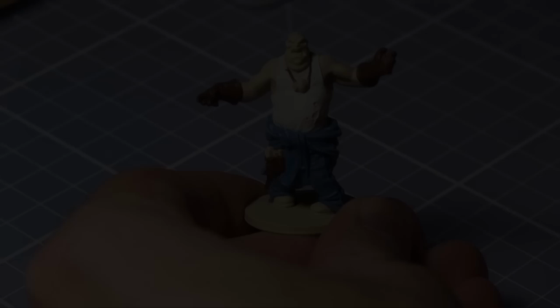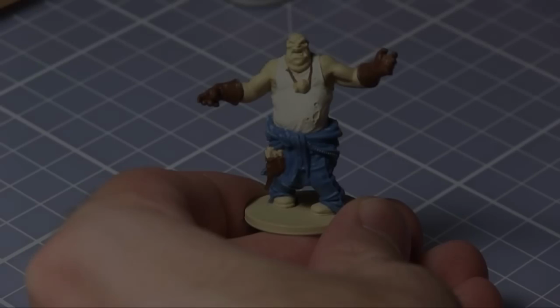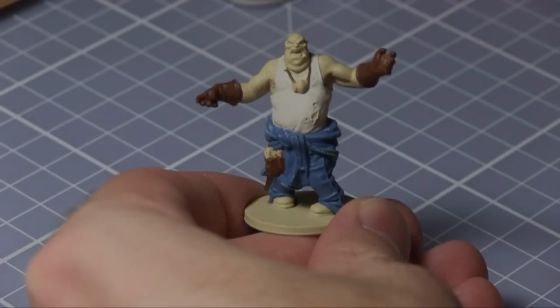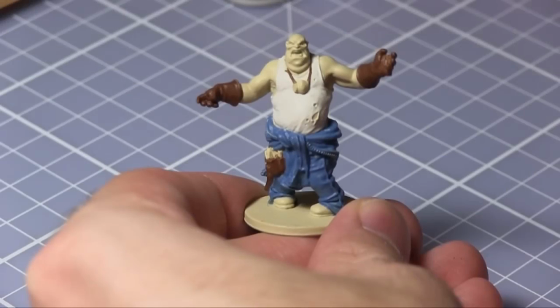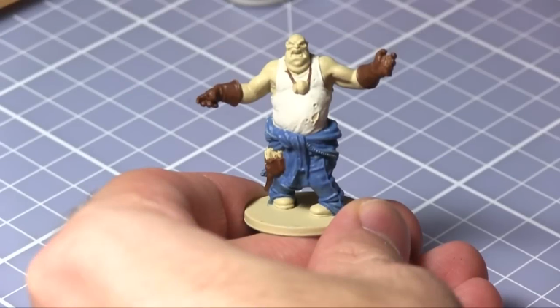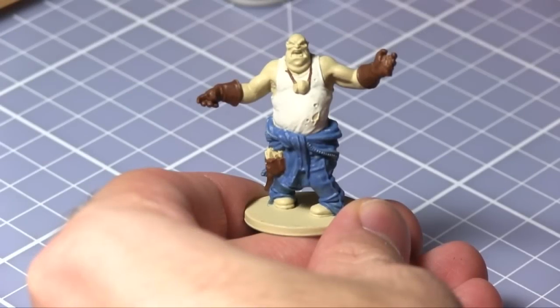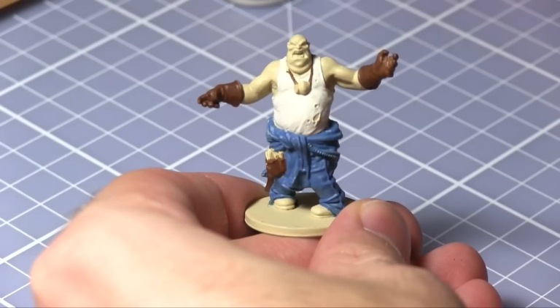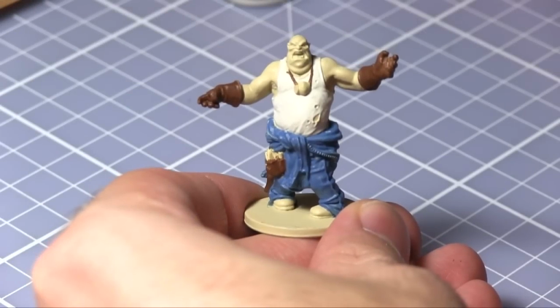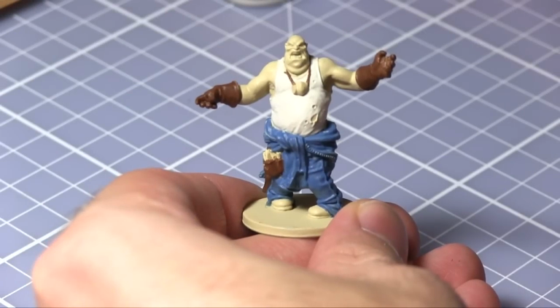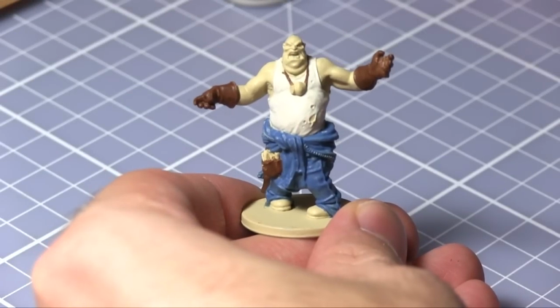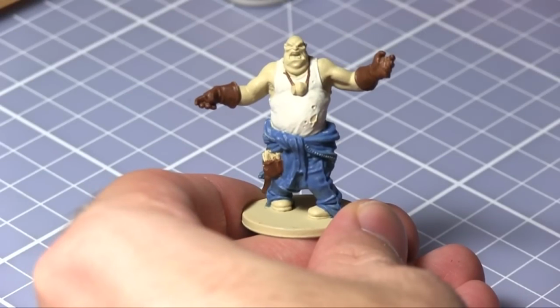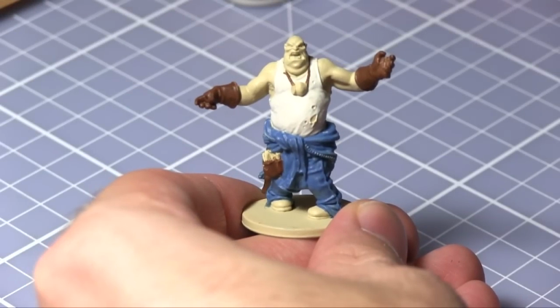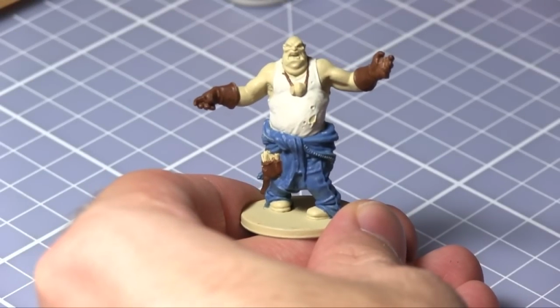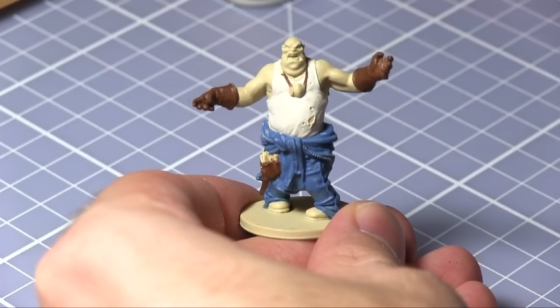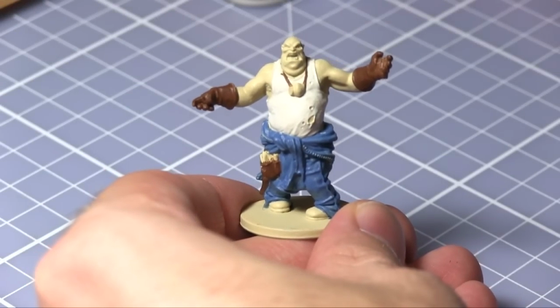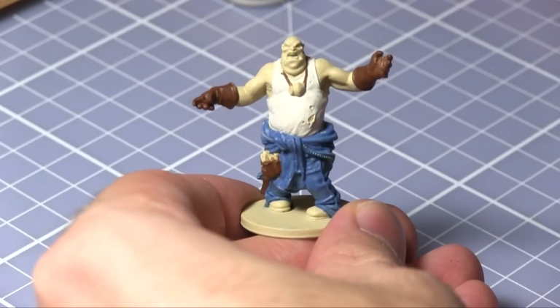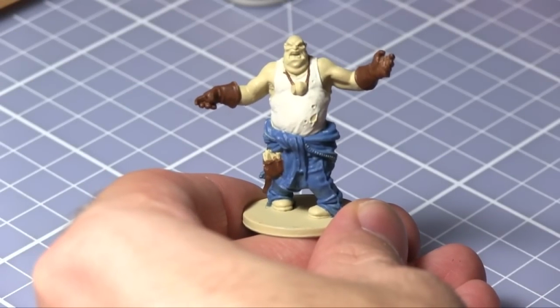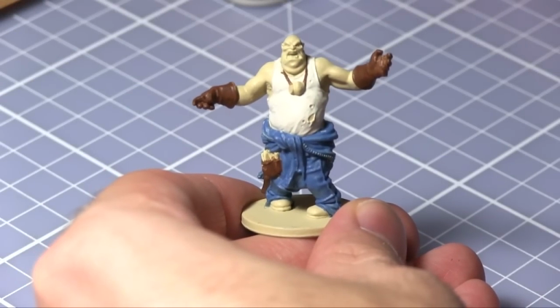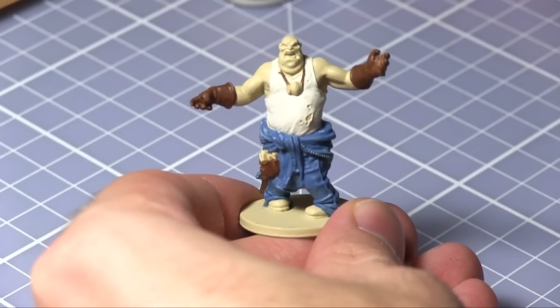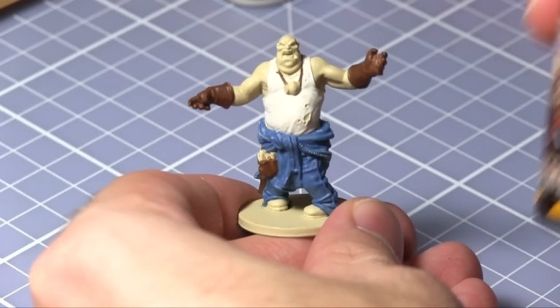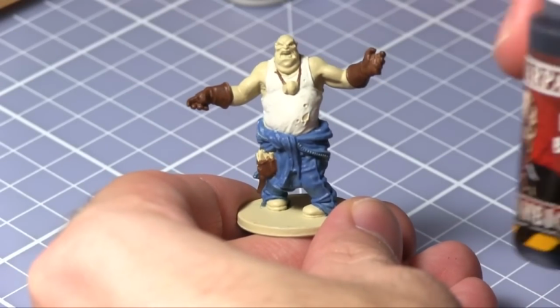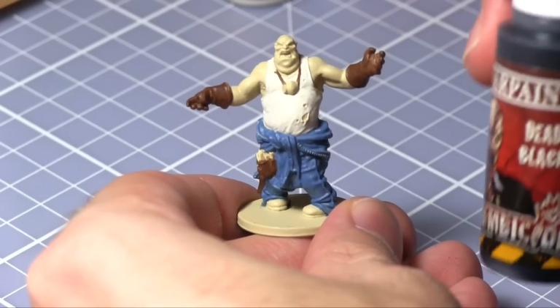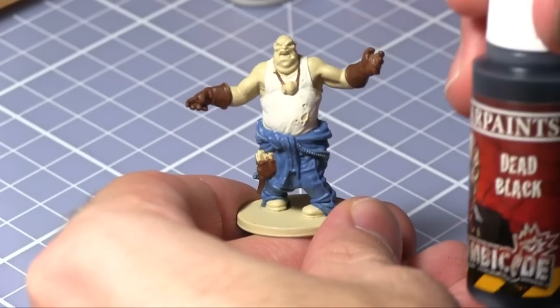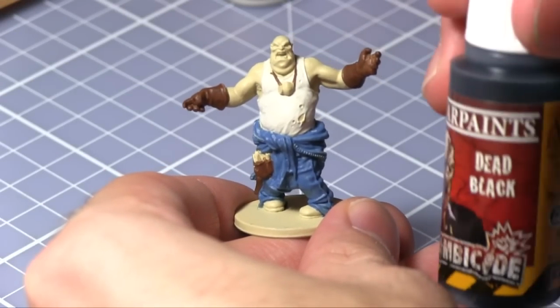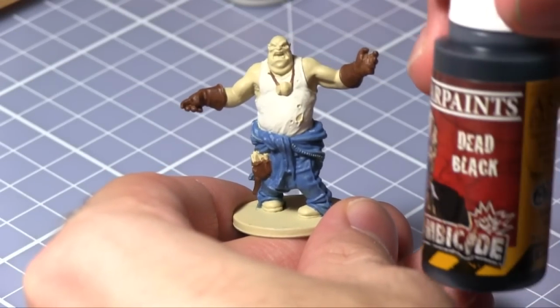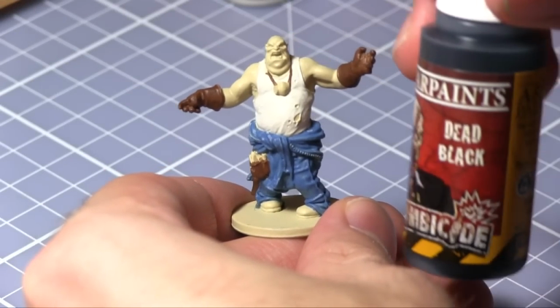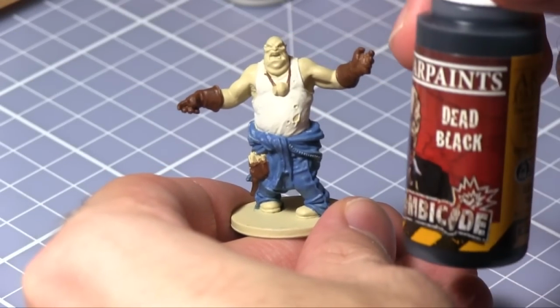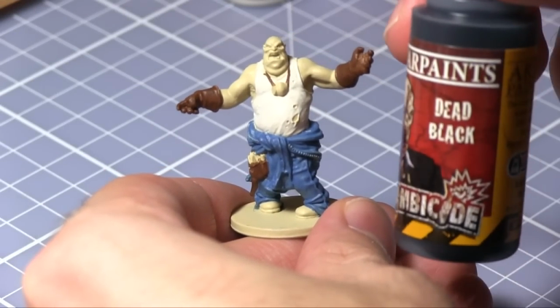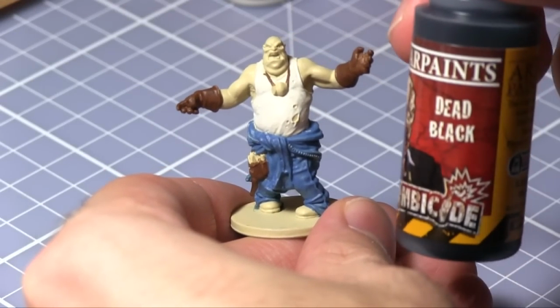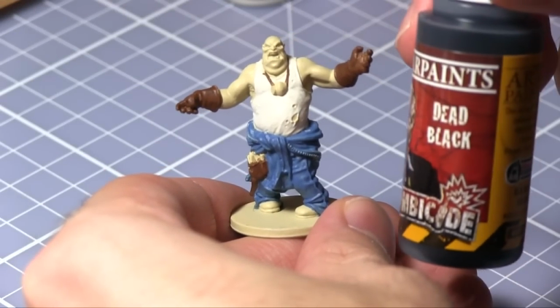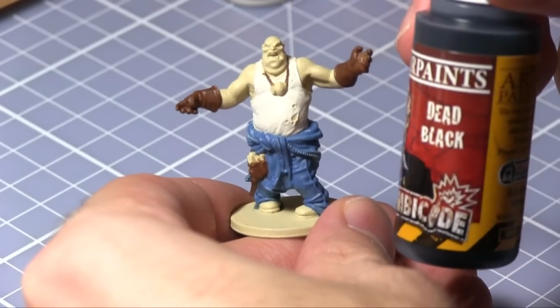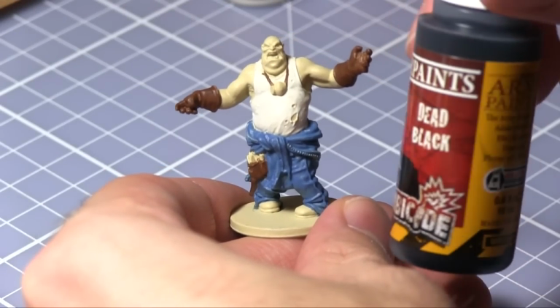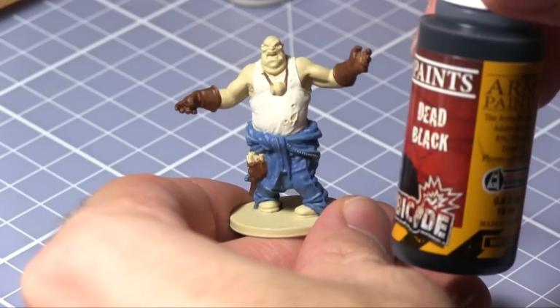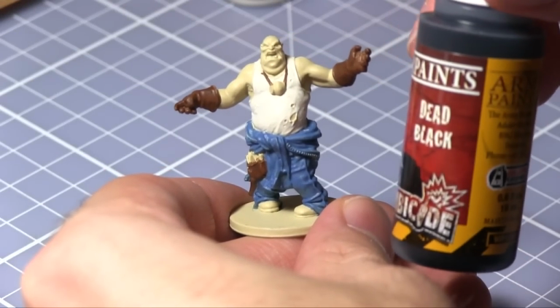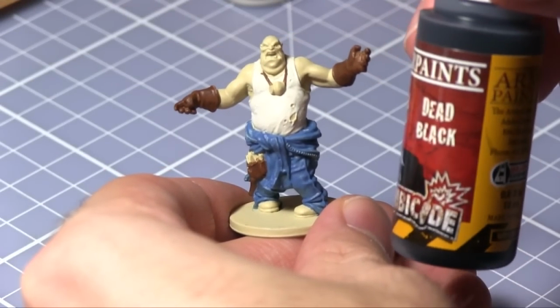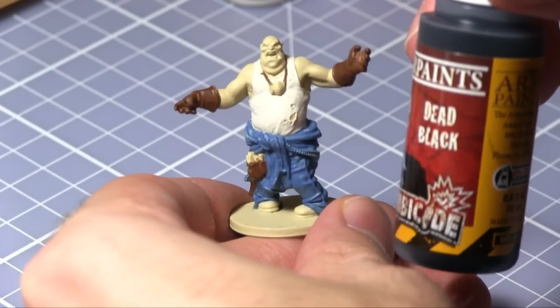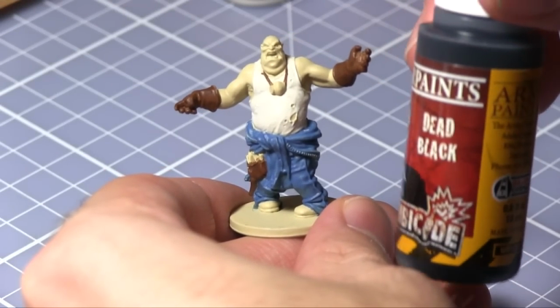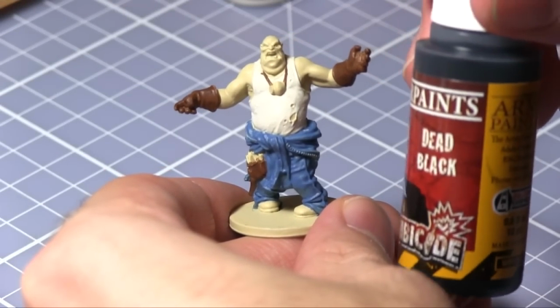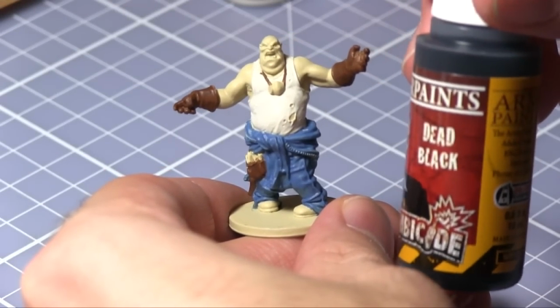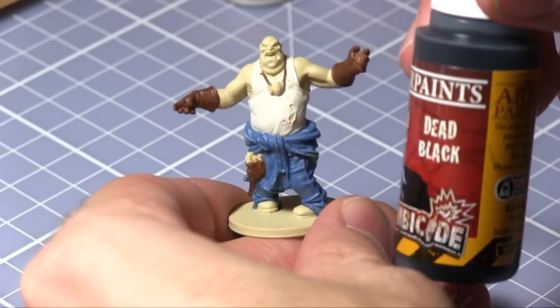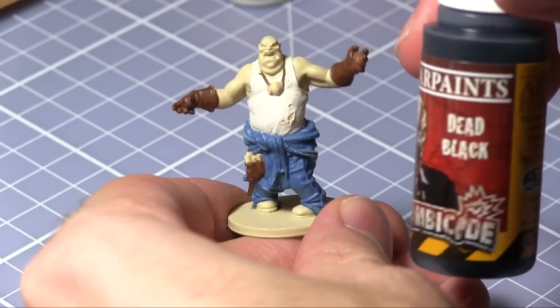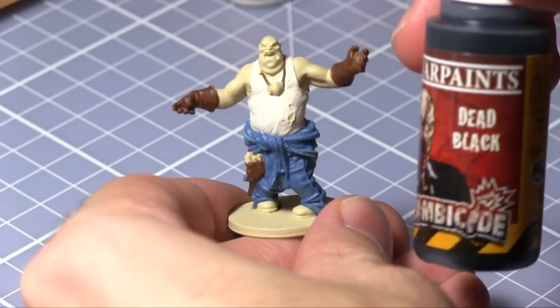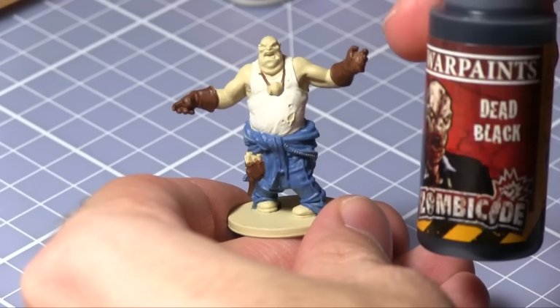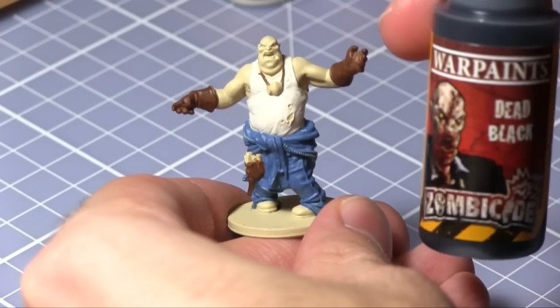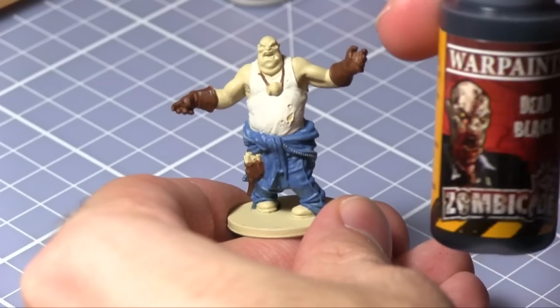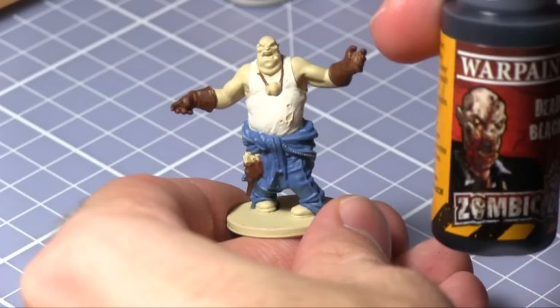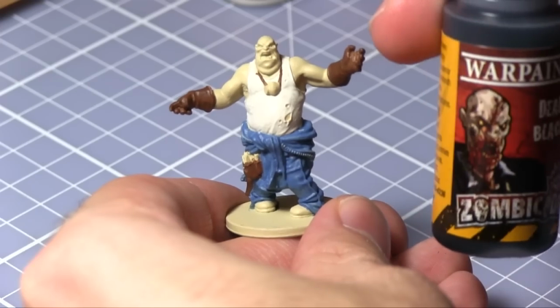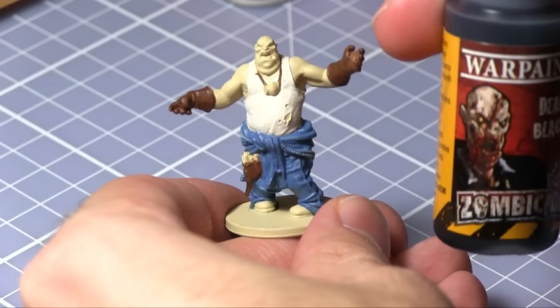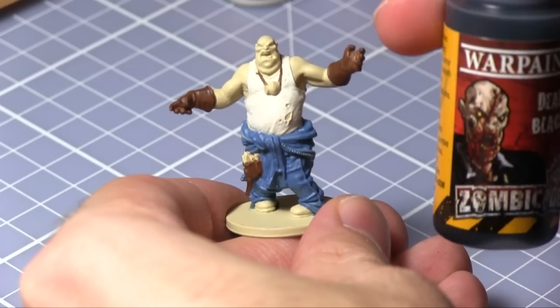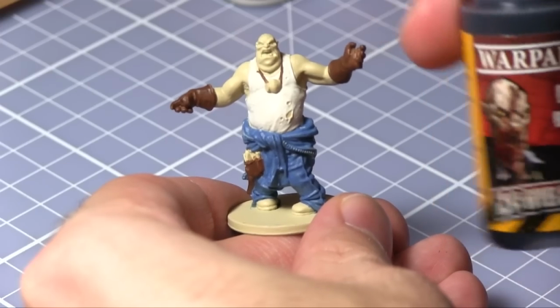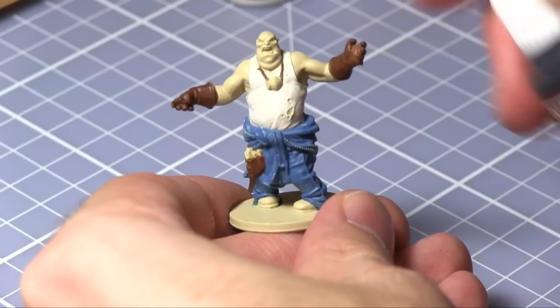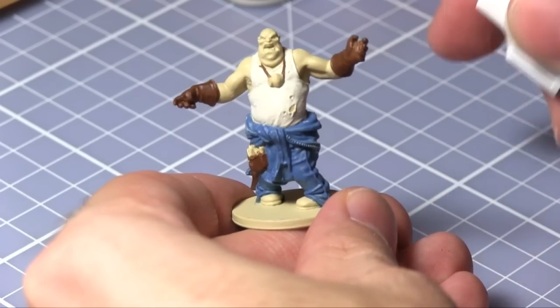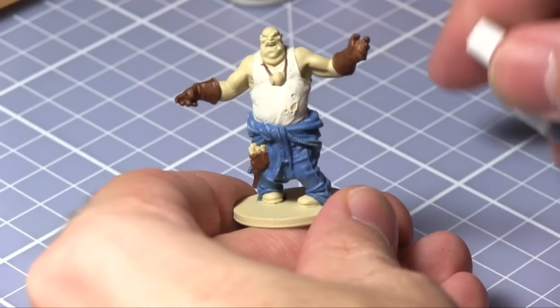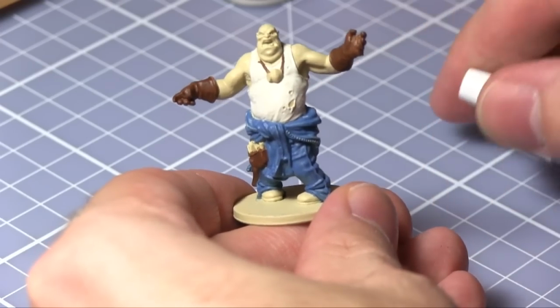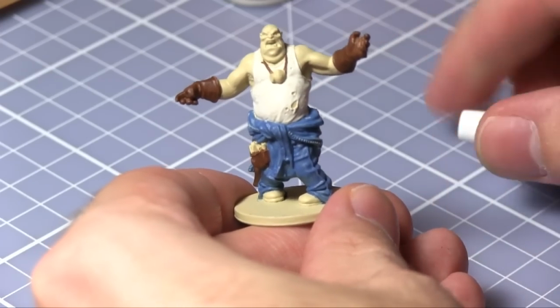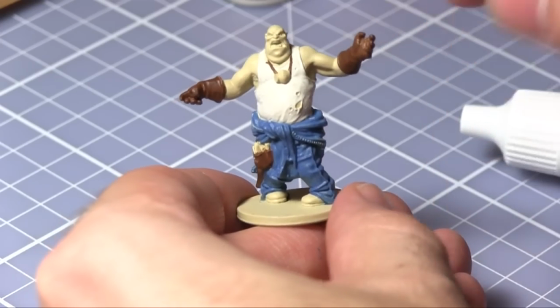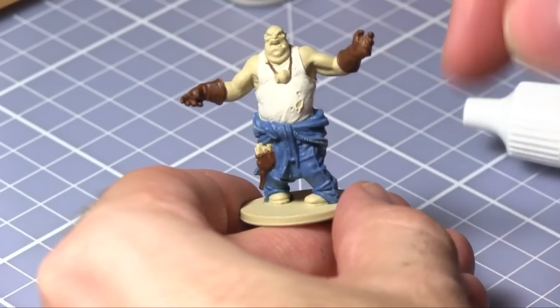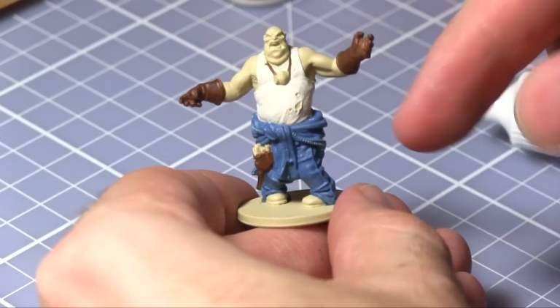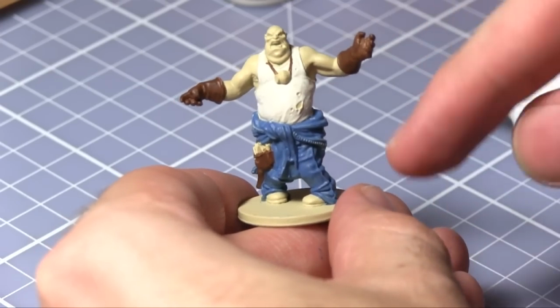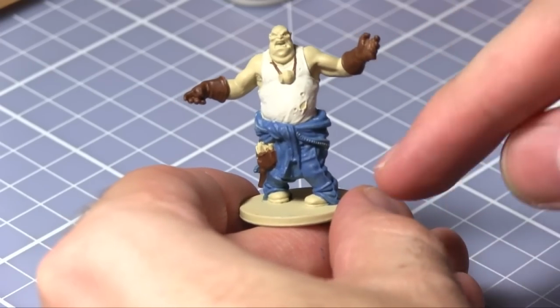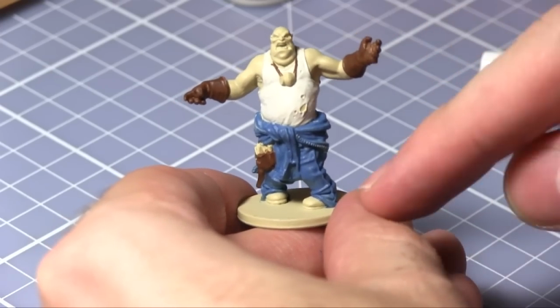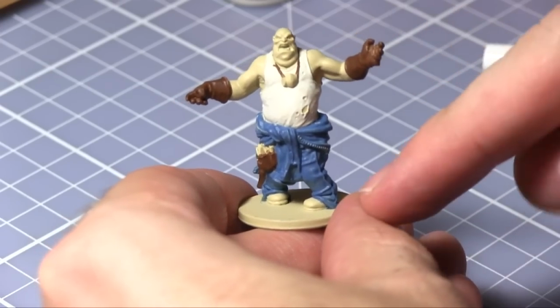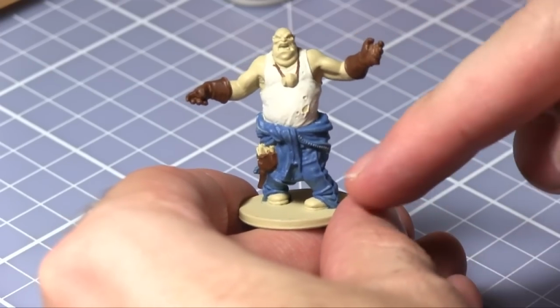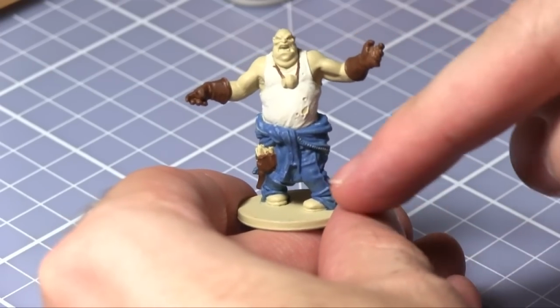To paint the boots and the zipper we will be using dead black. However you will probably also need to use a smaller brush to get all the fine teeth on the zipper.